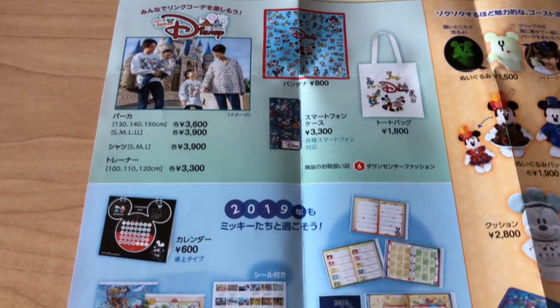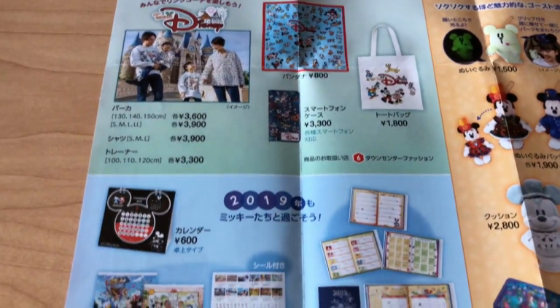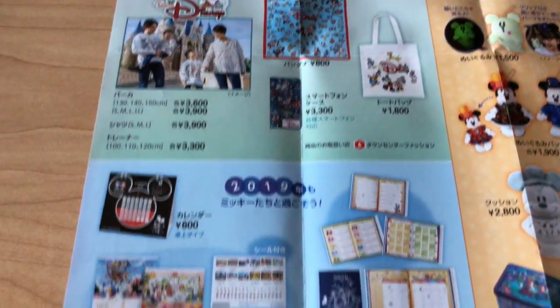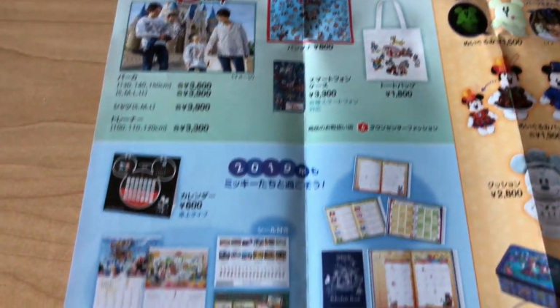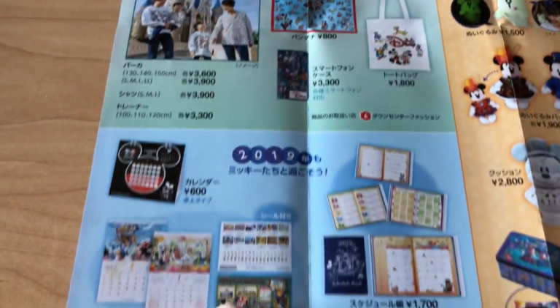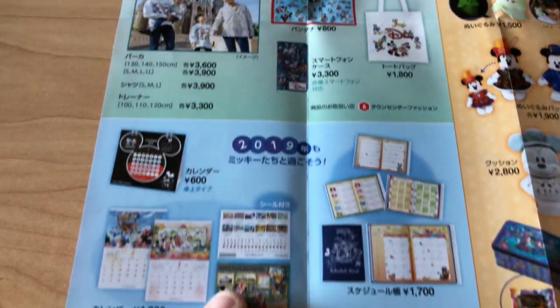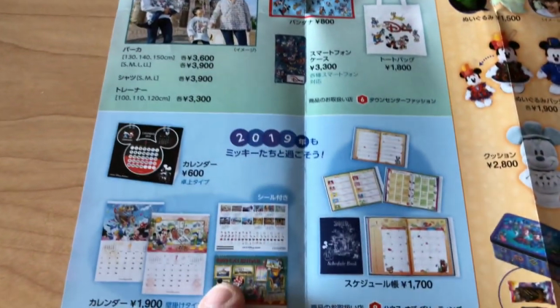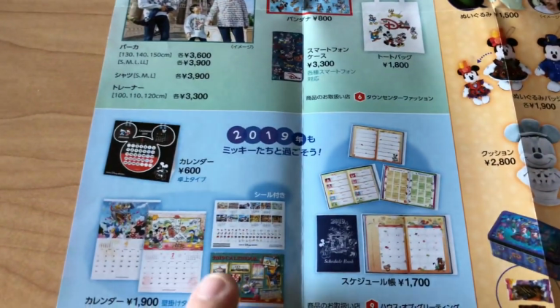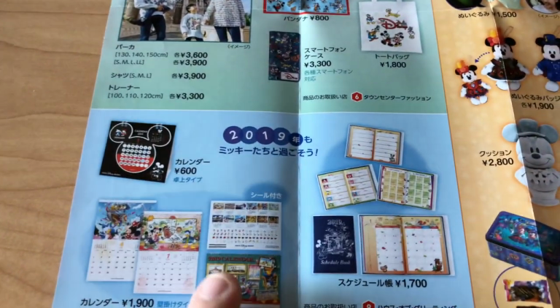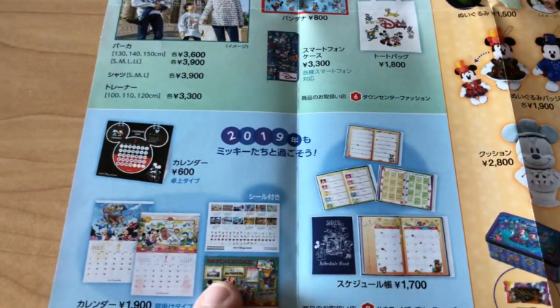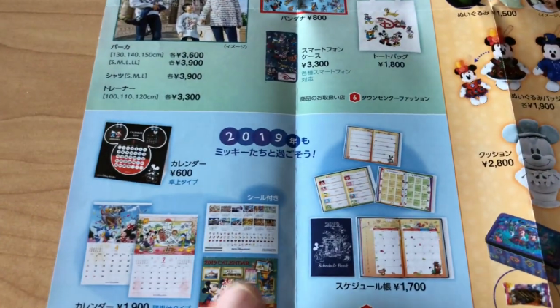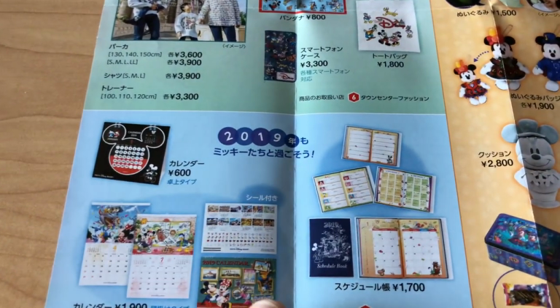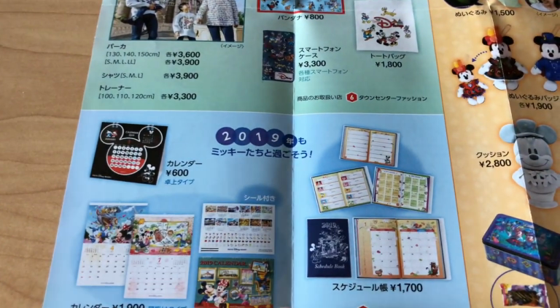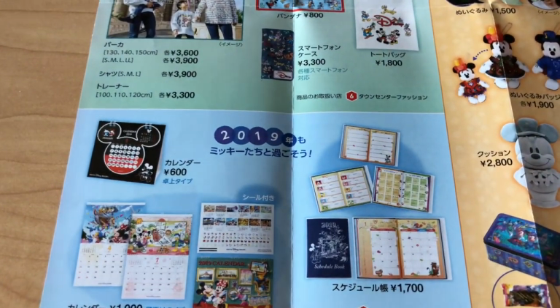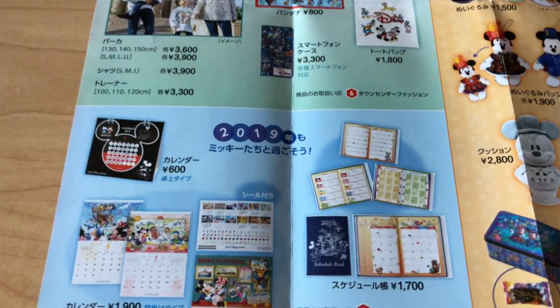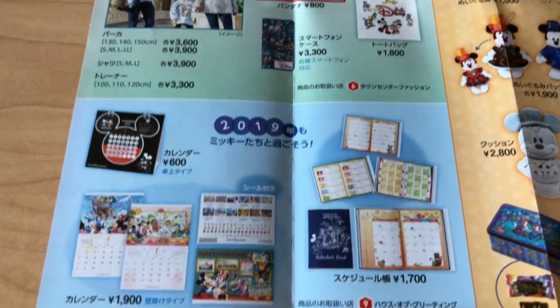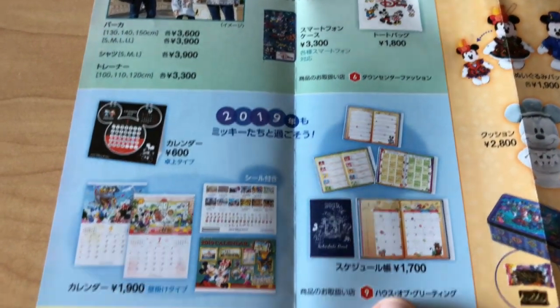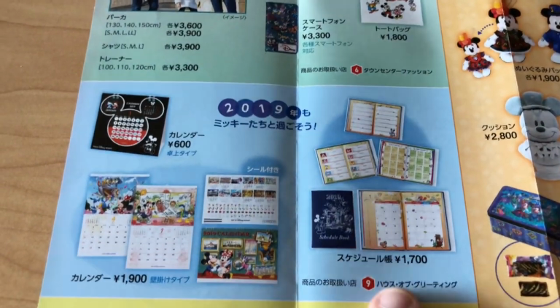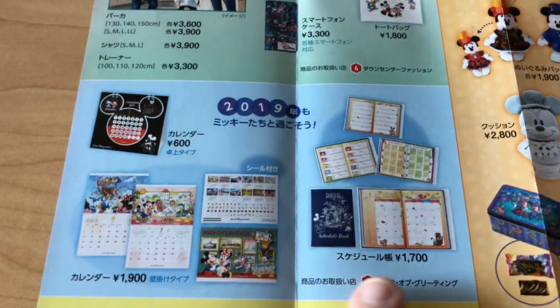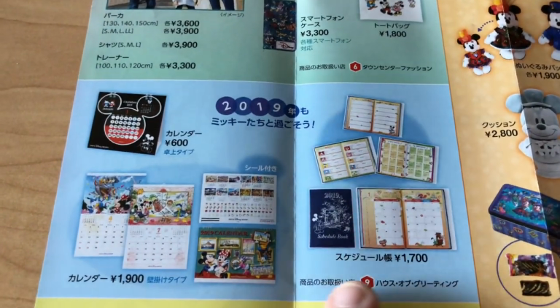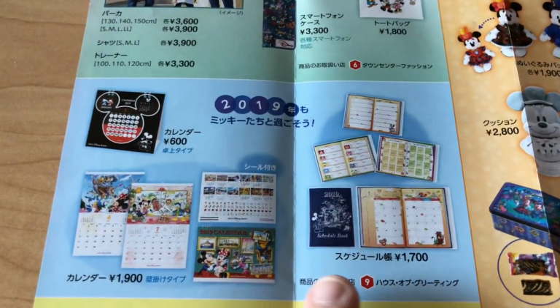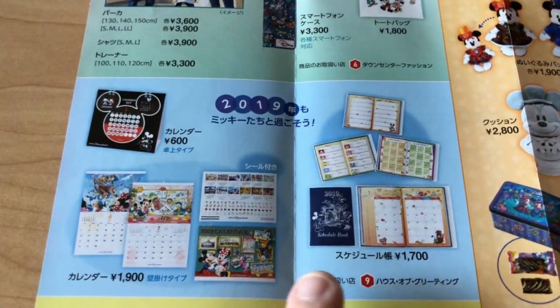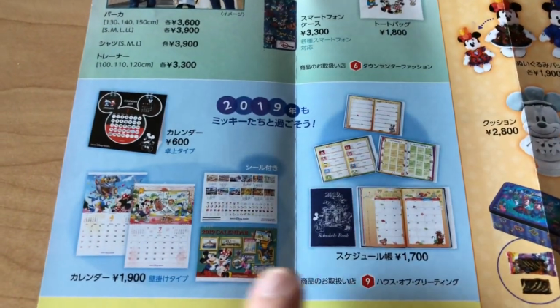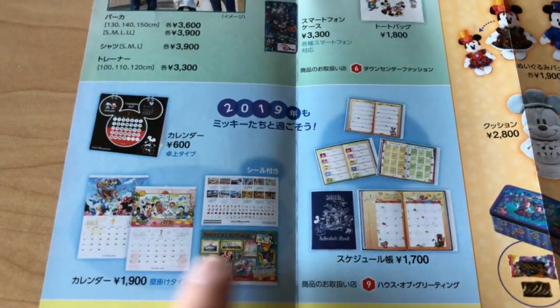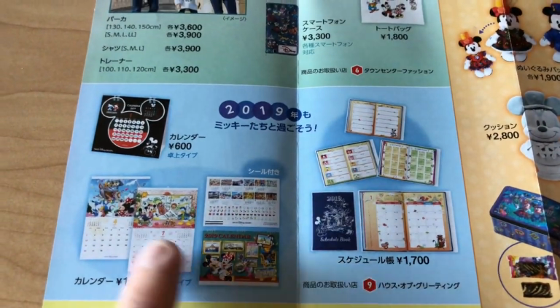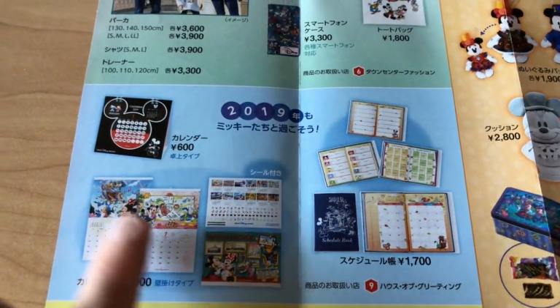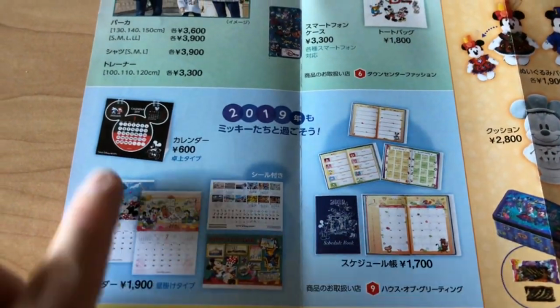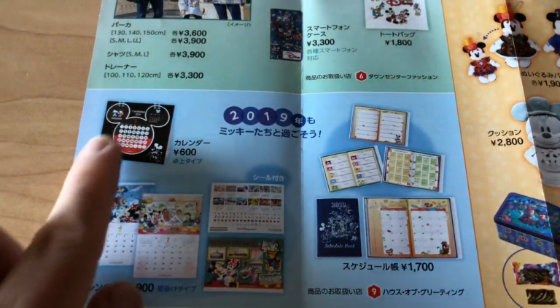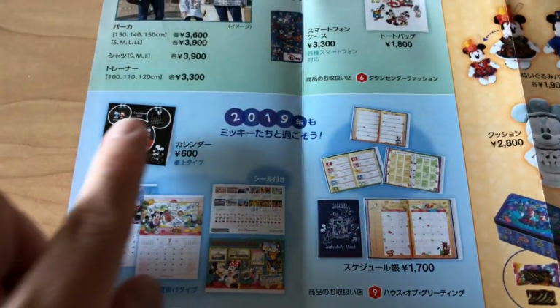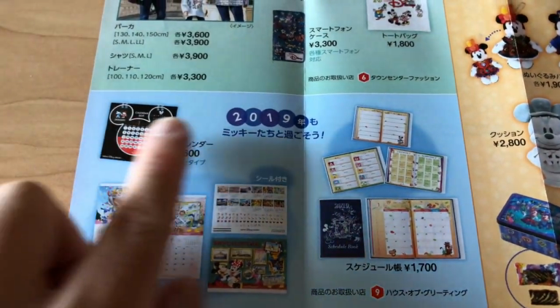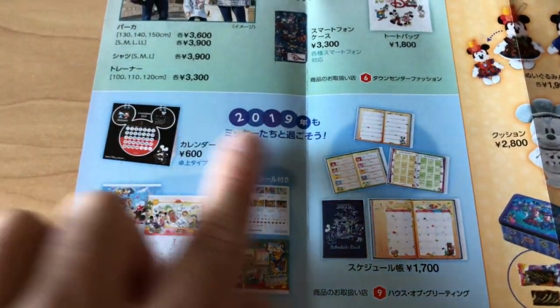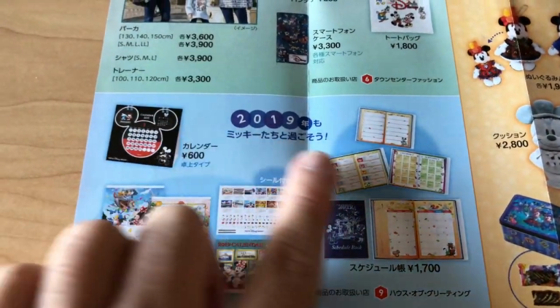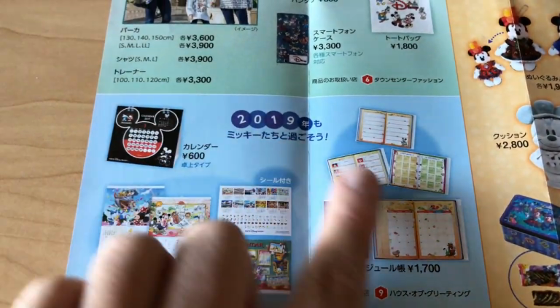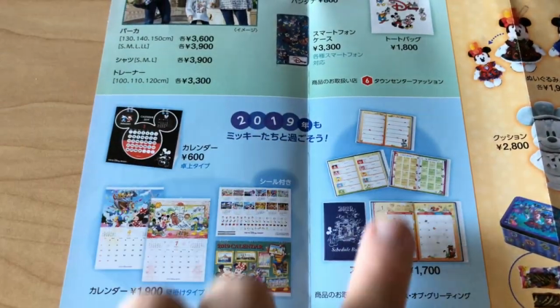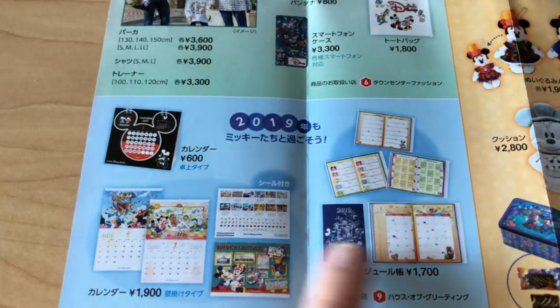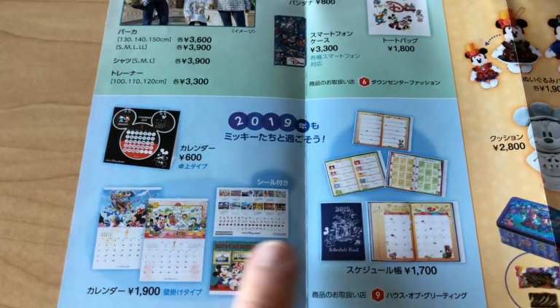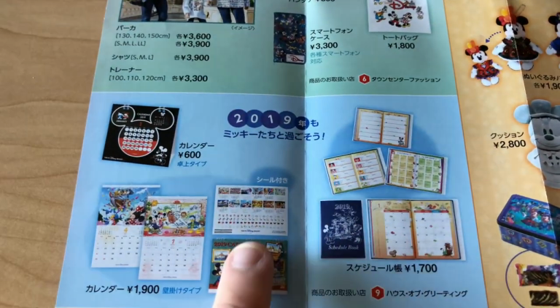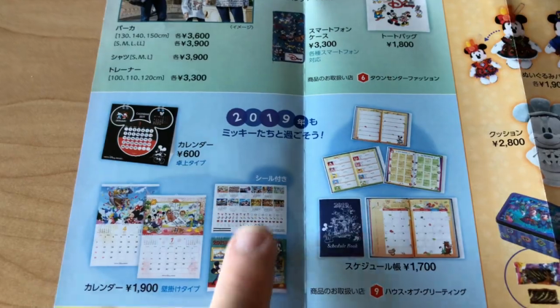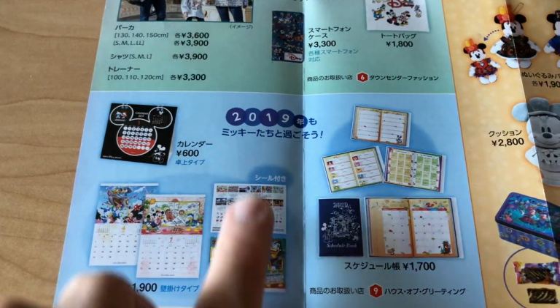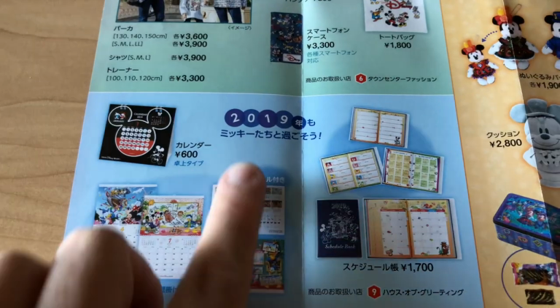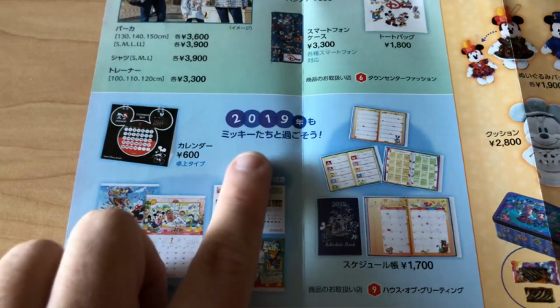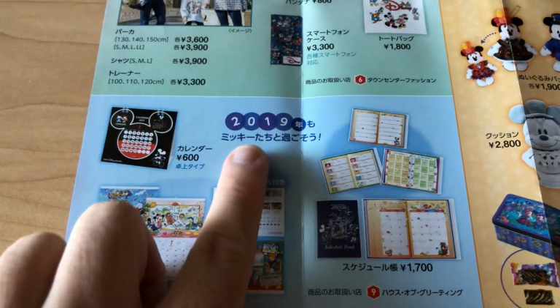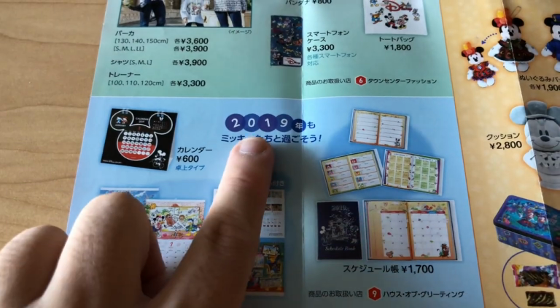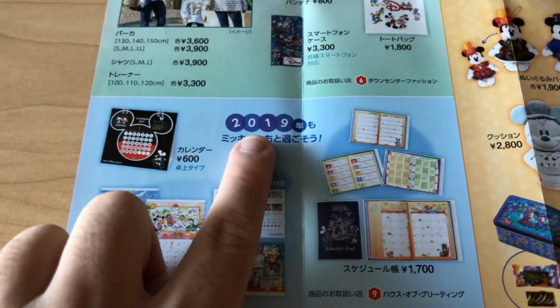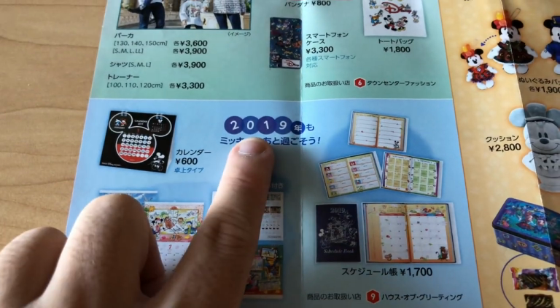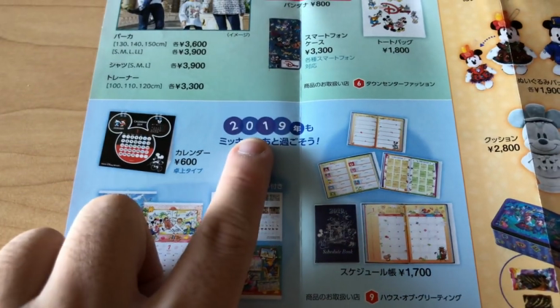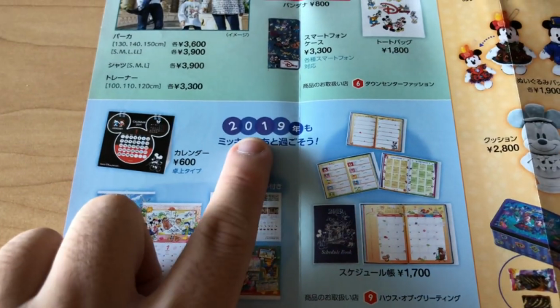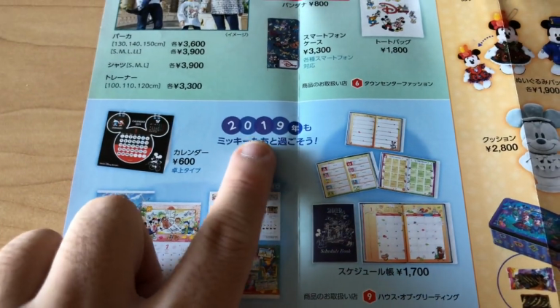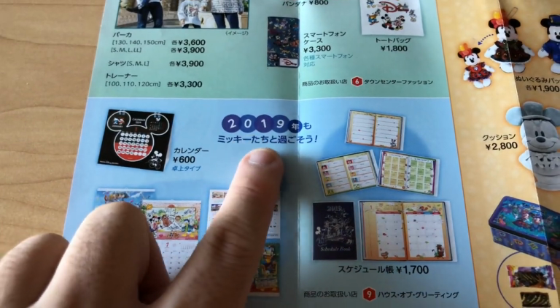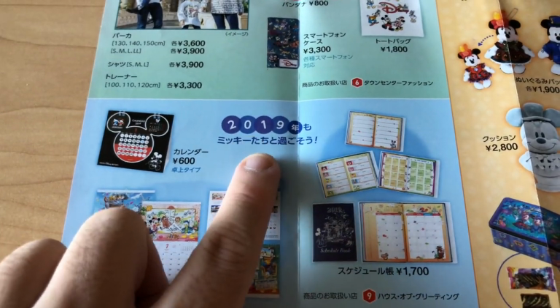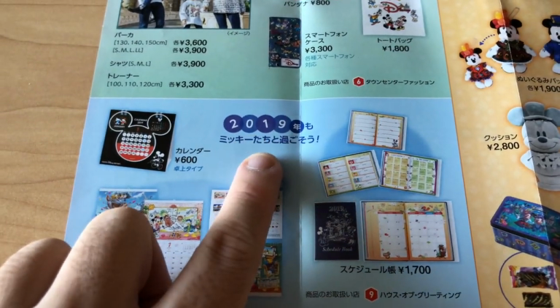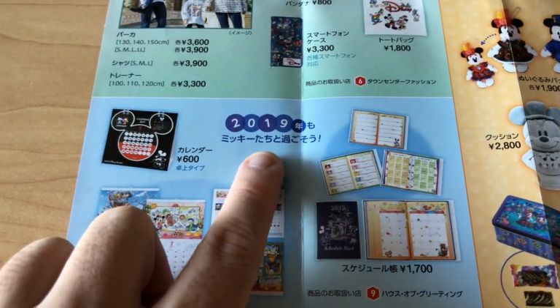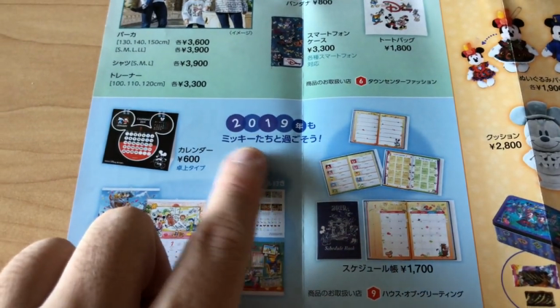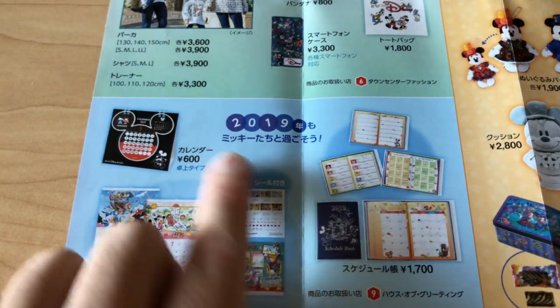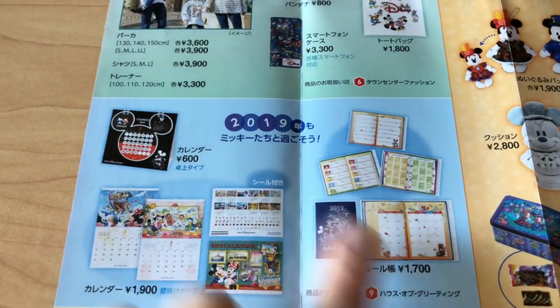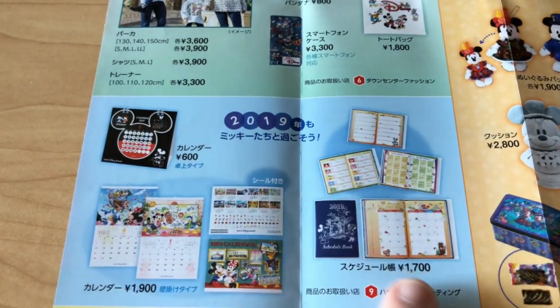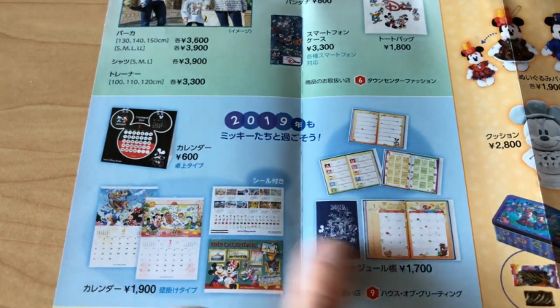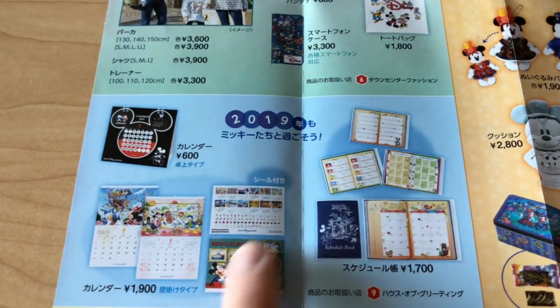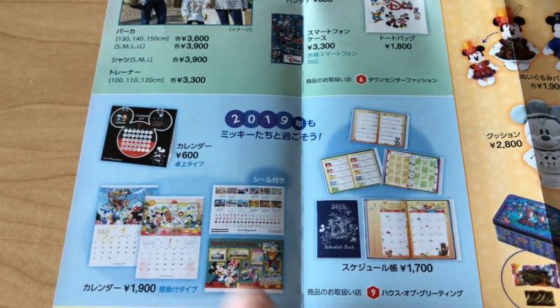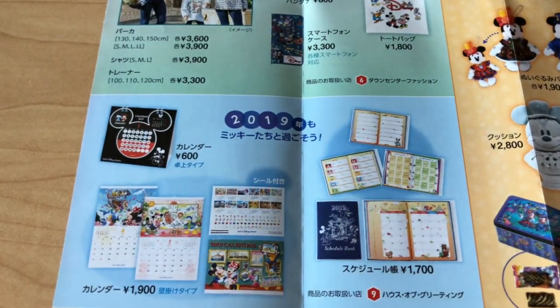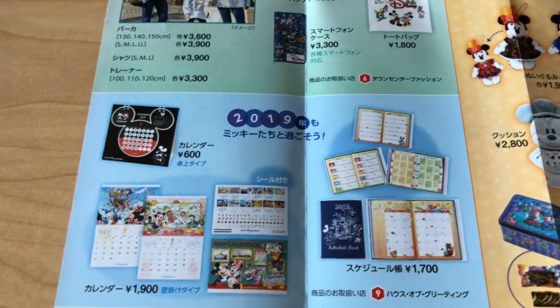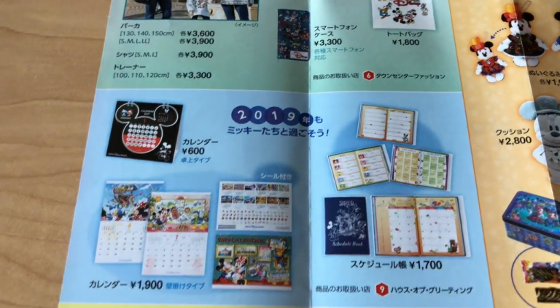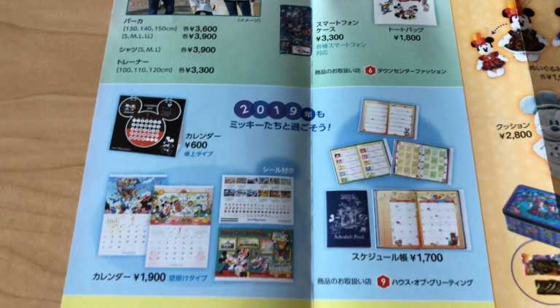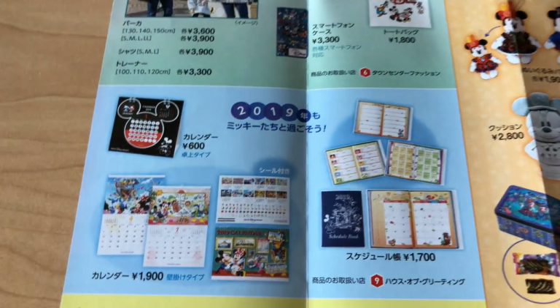We also got the new calendars — those are out. You can choose from different calendars for 2019. There are schedule books and stuff too.